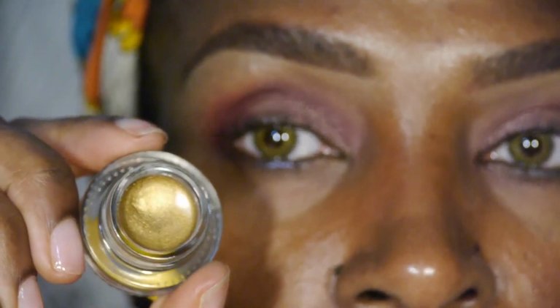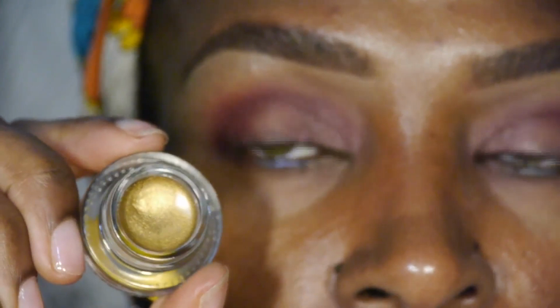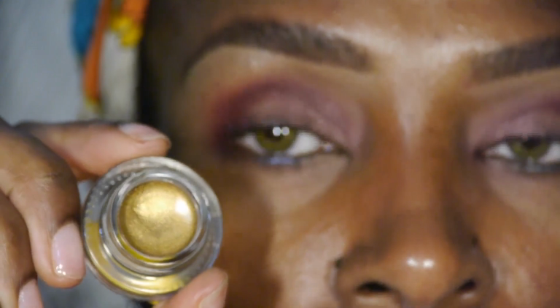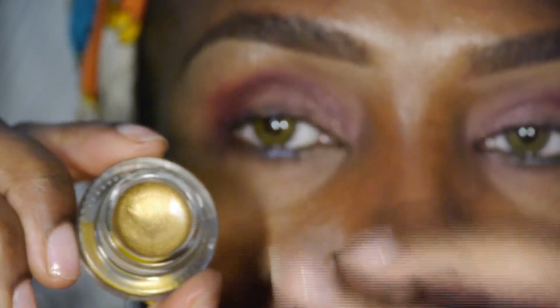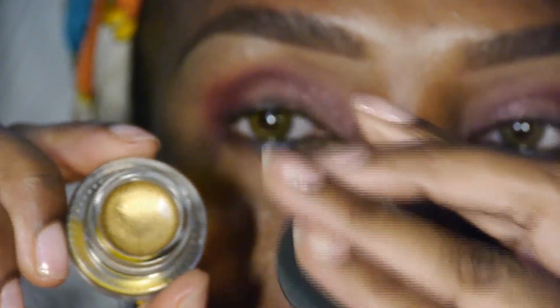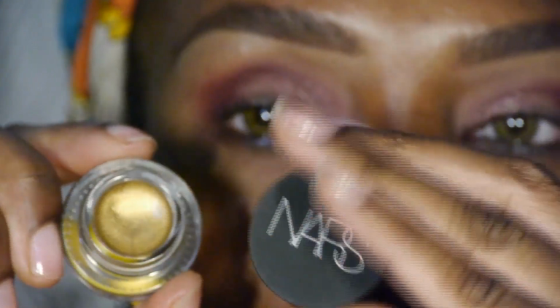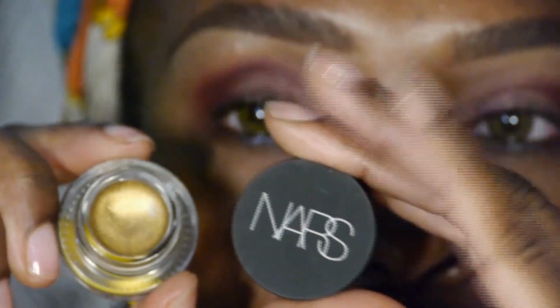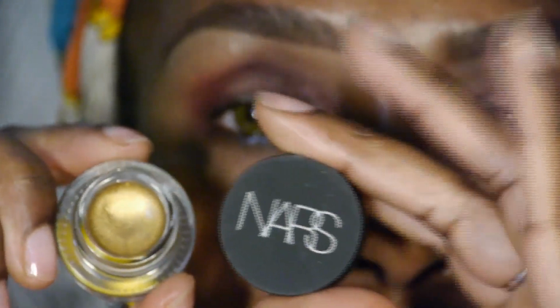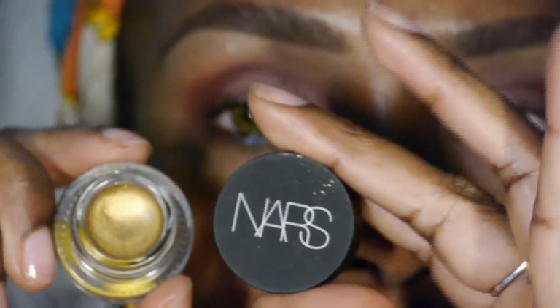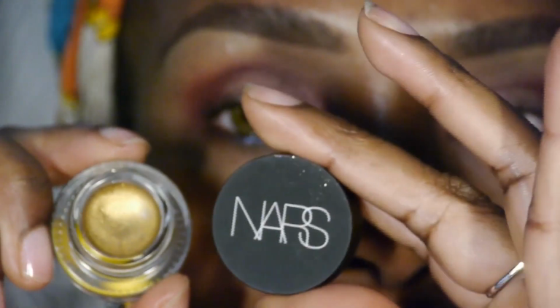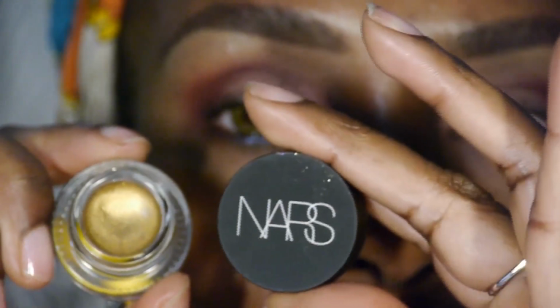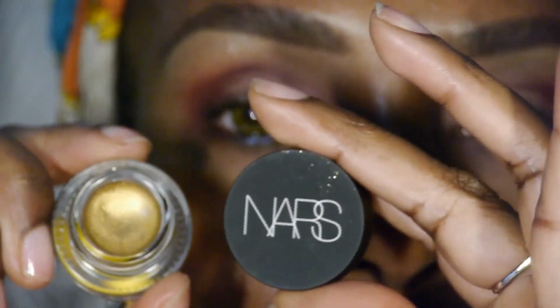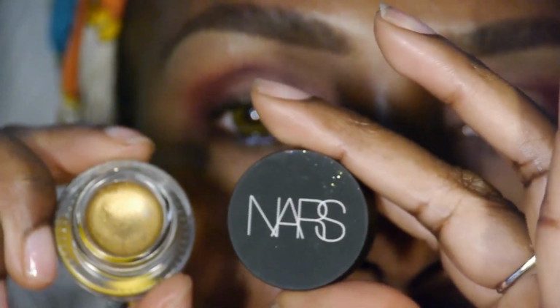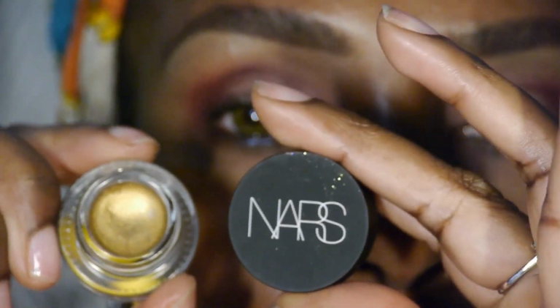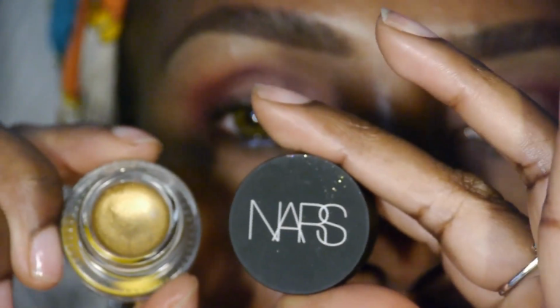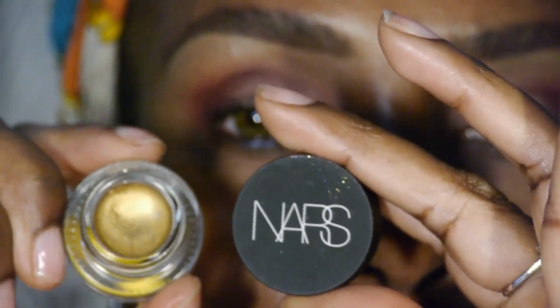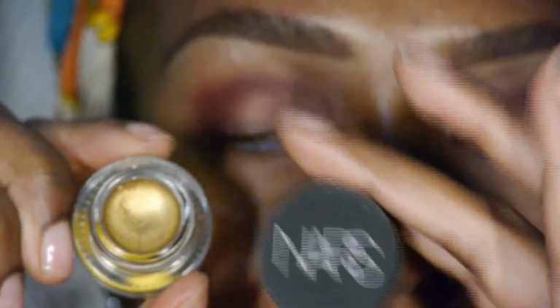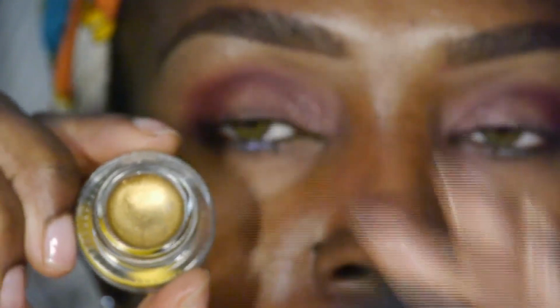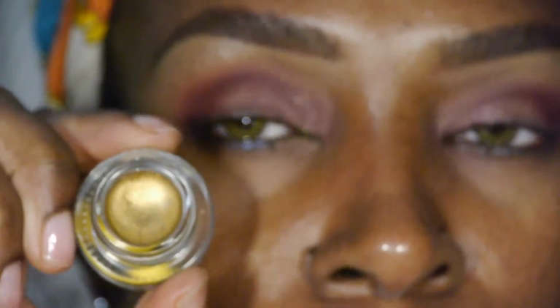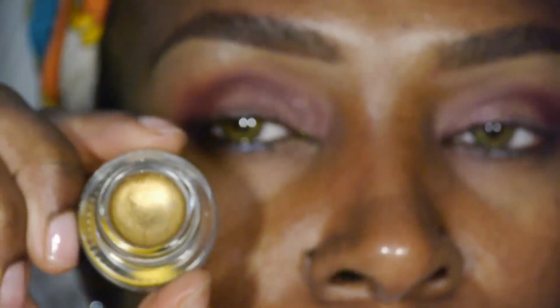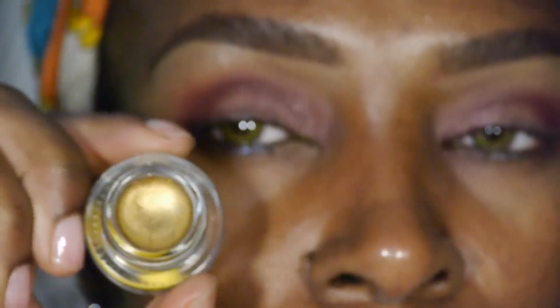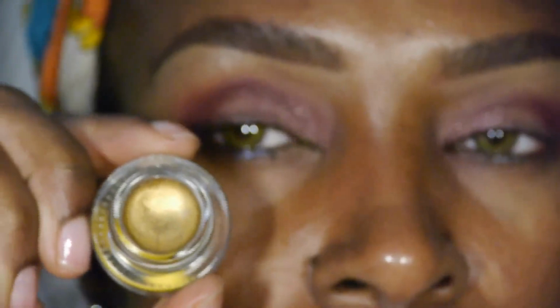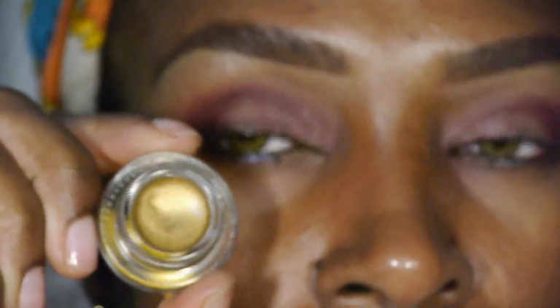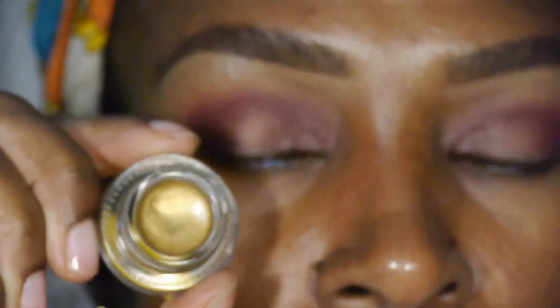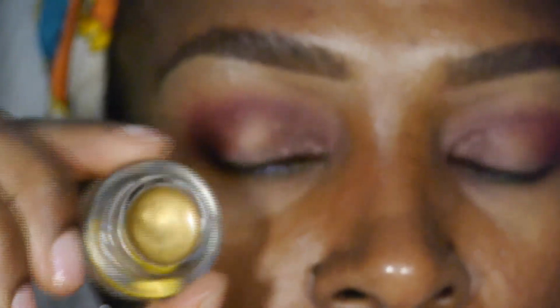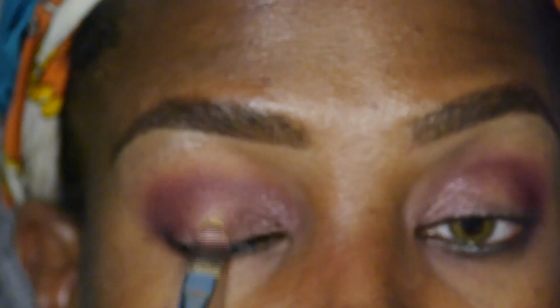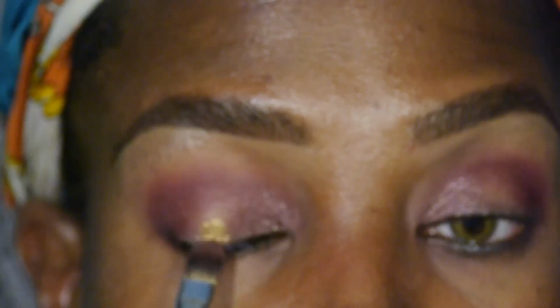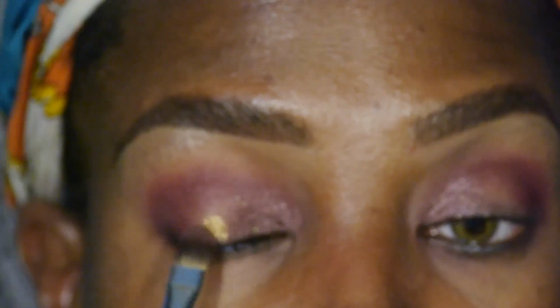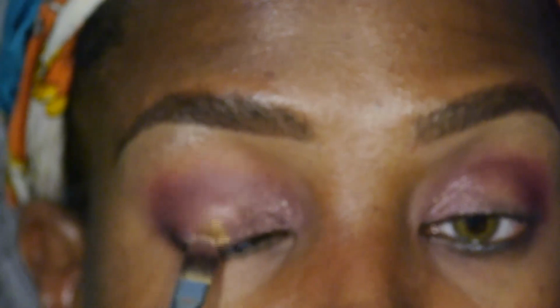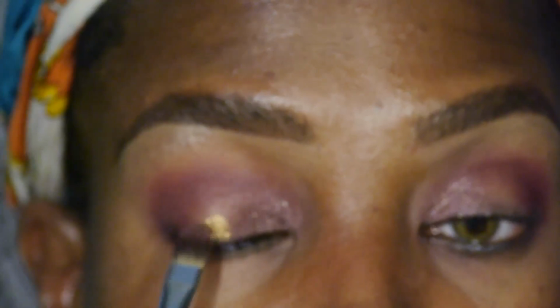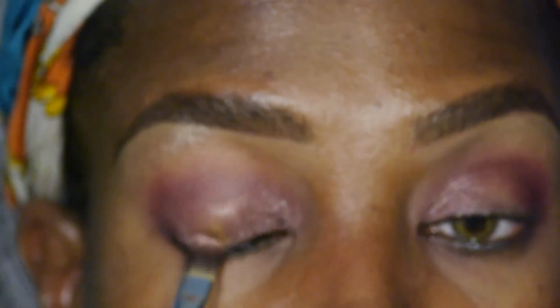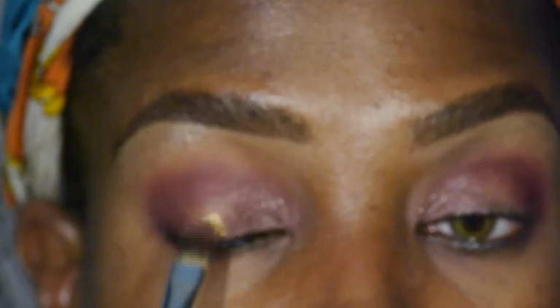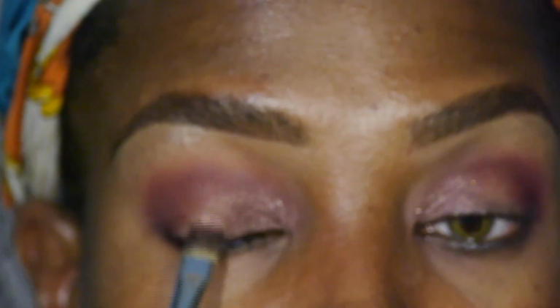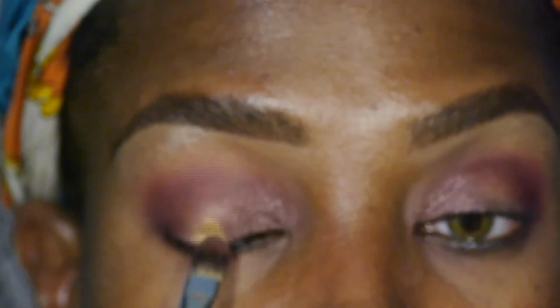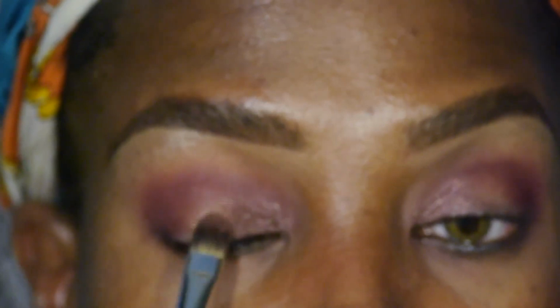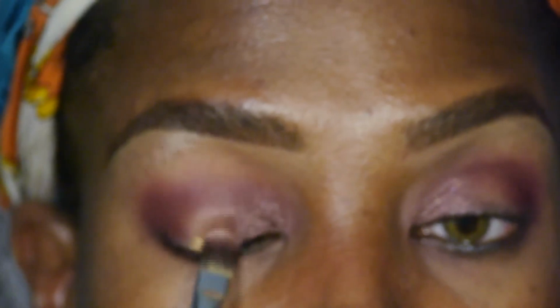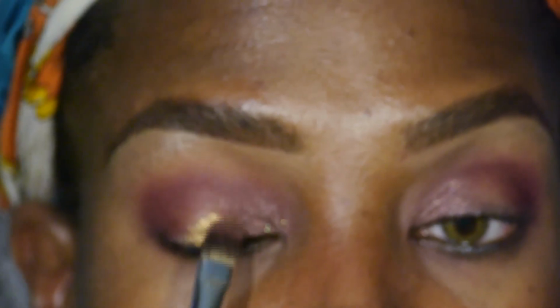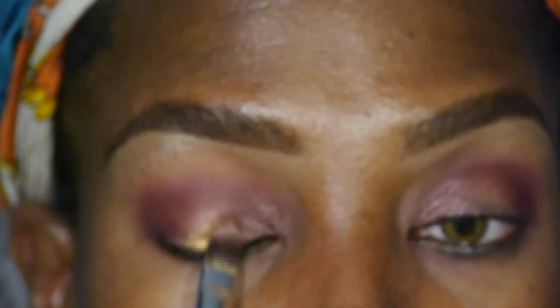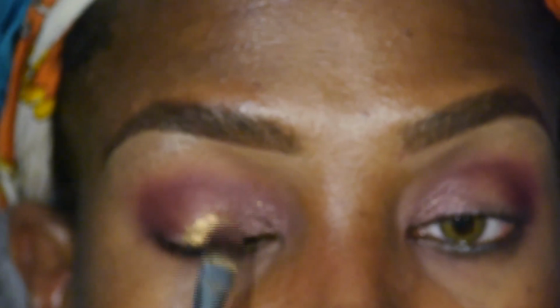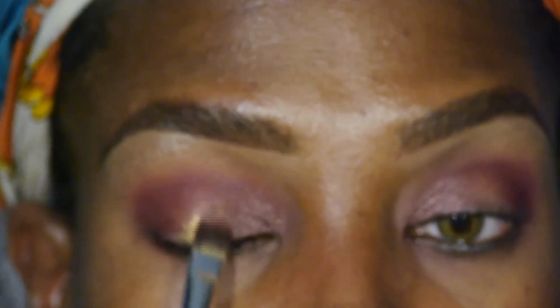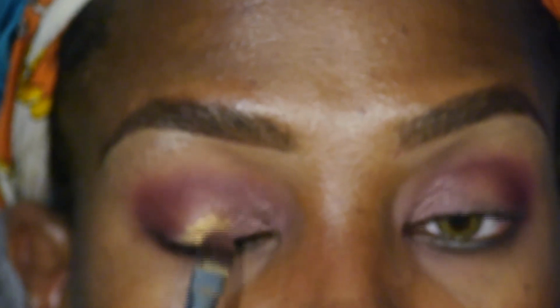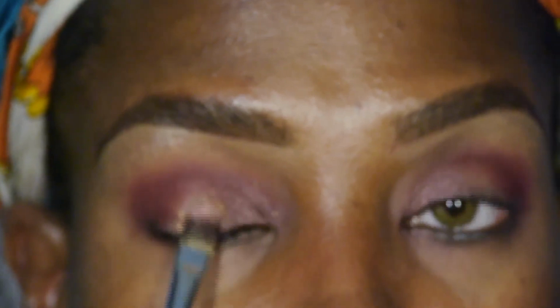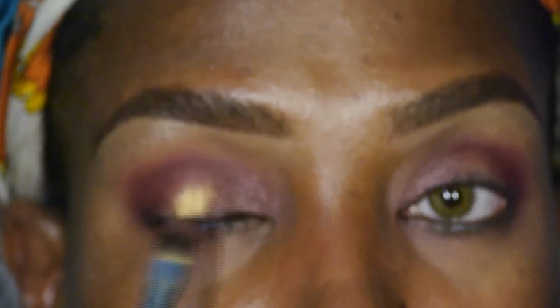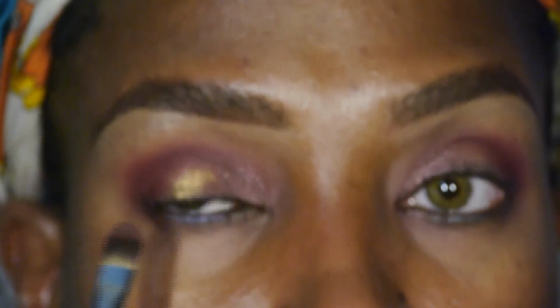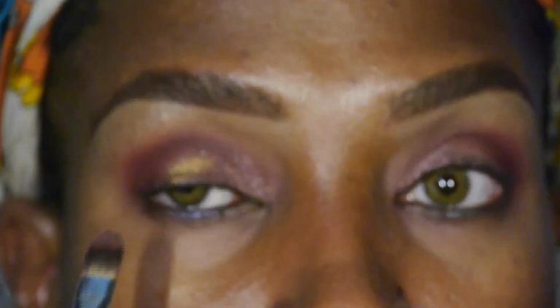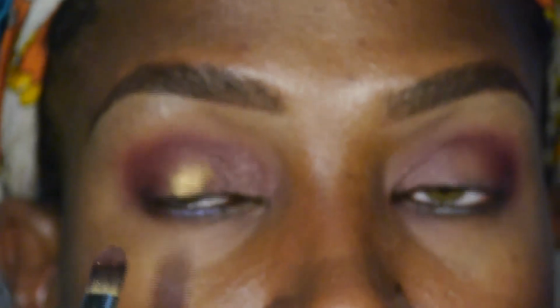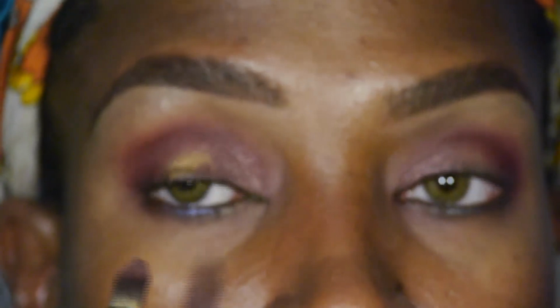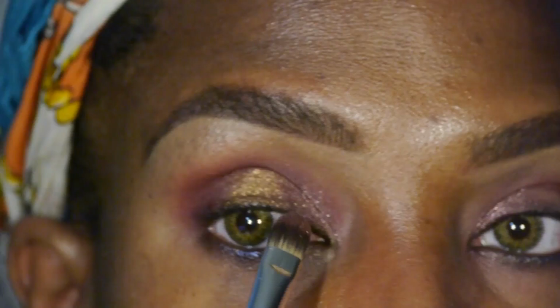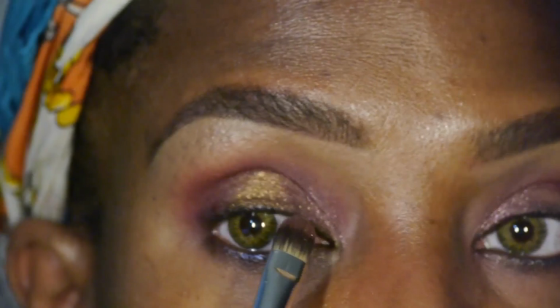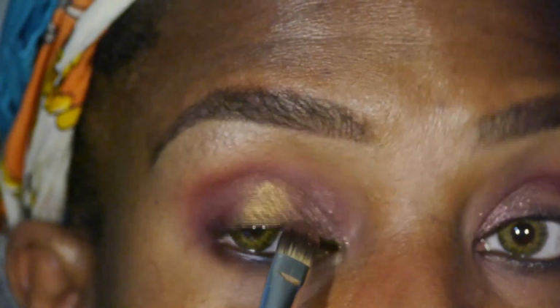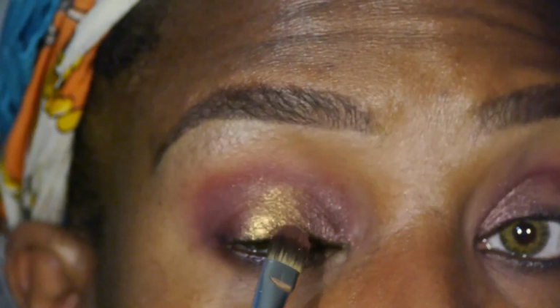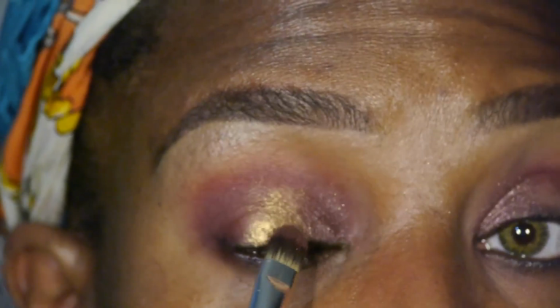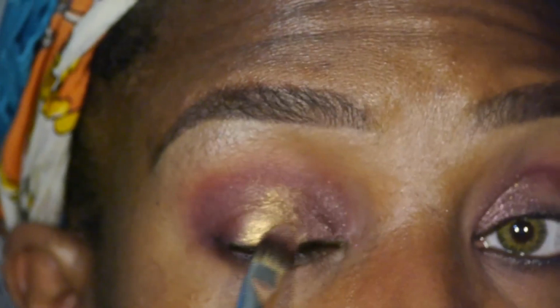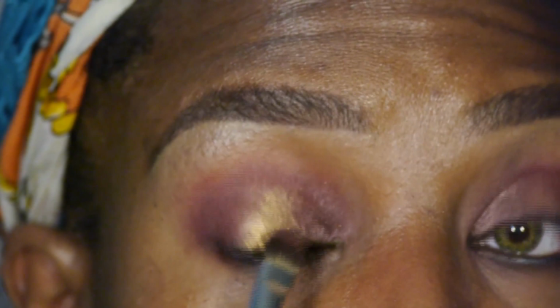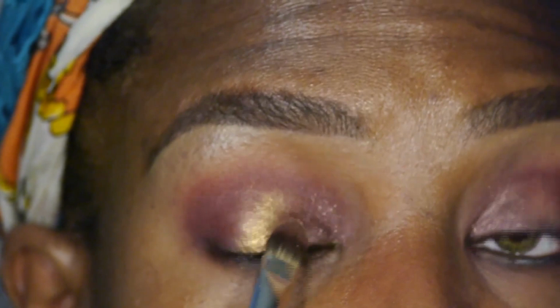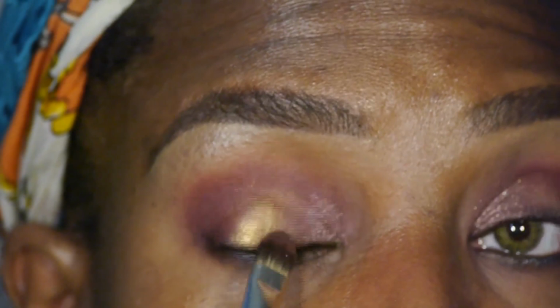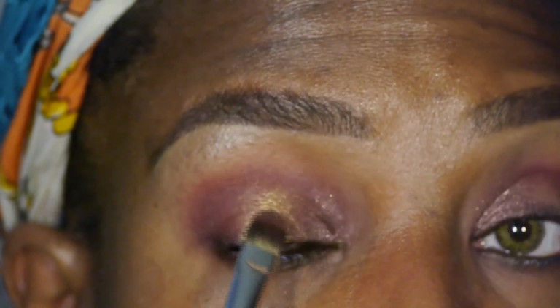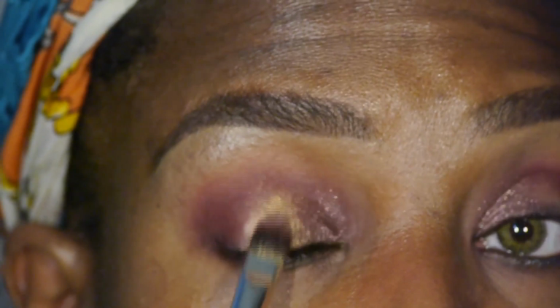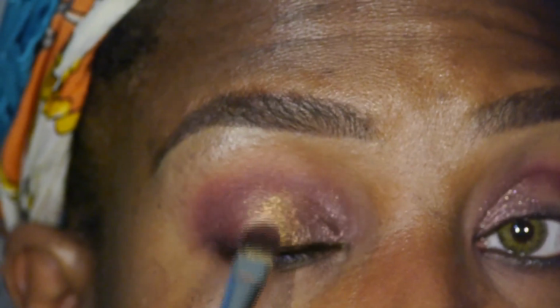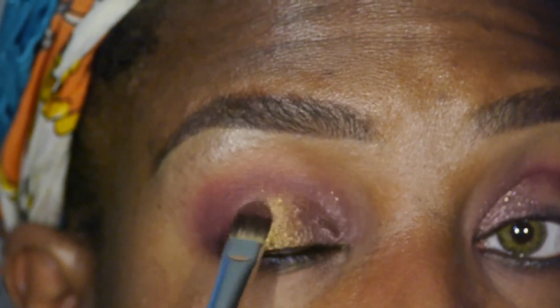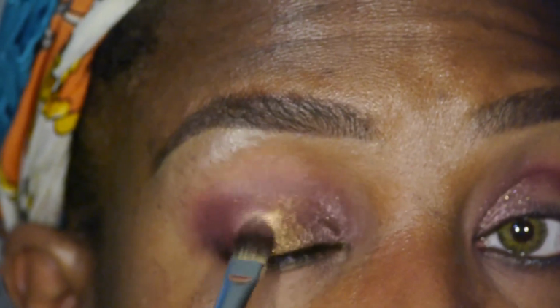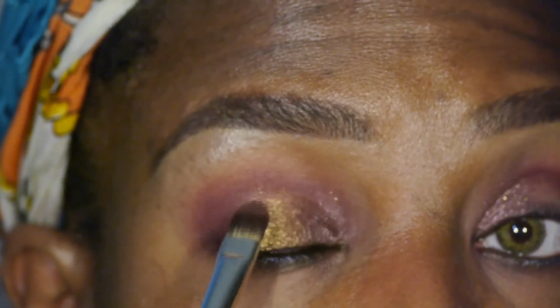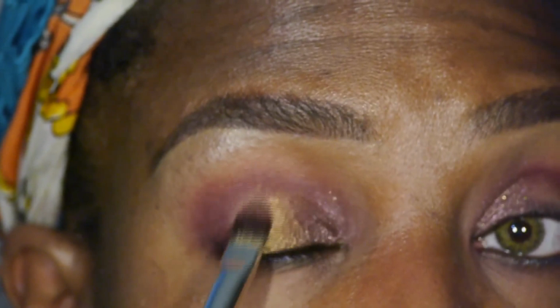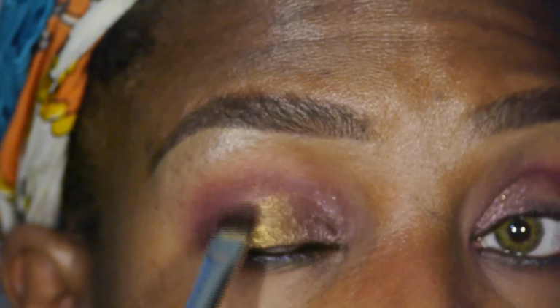For that Midas touch, we're going to use Nars Eye Paint in Iskandar. It's a beautiful creamy gold shade.